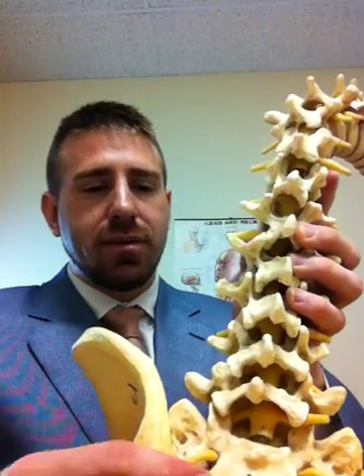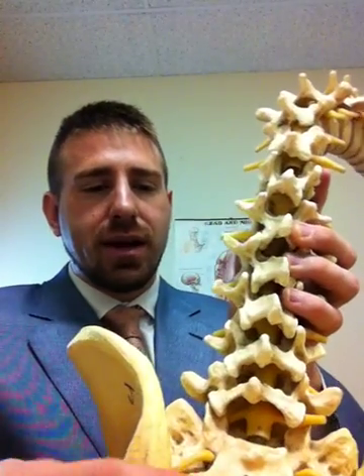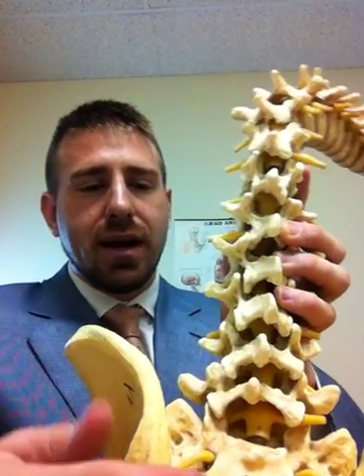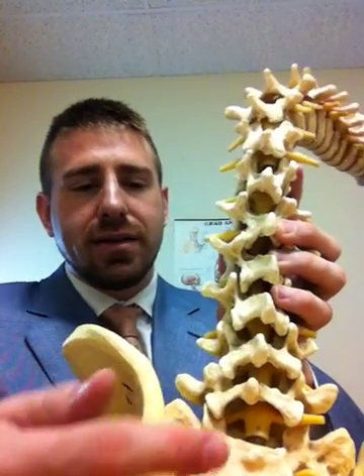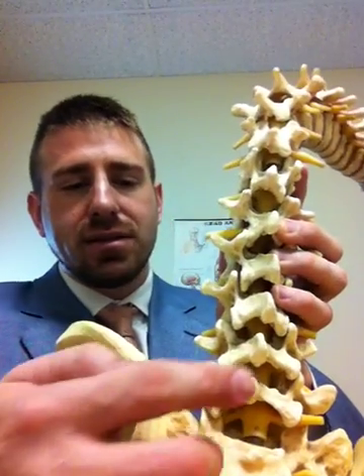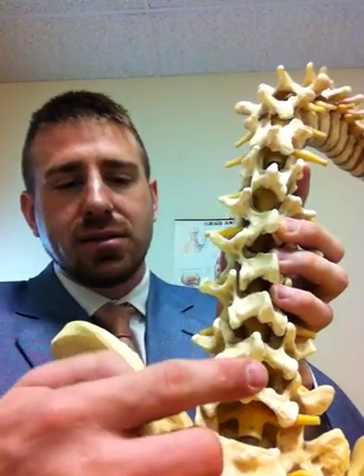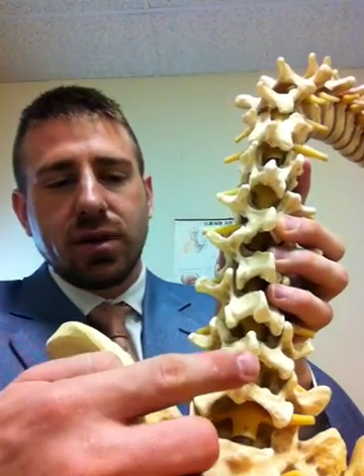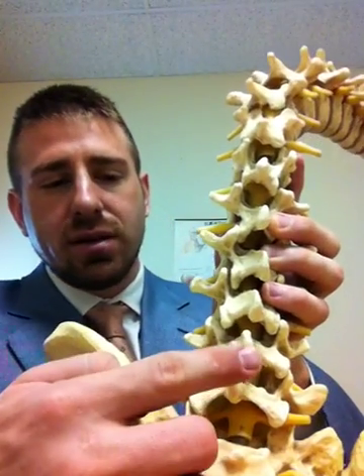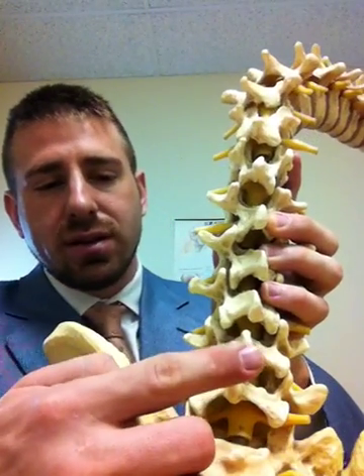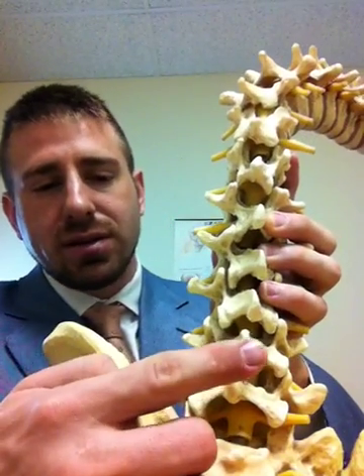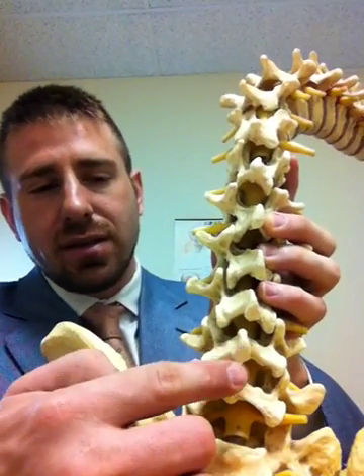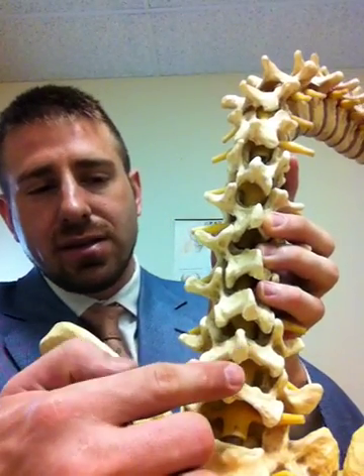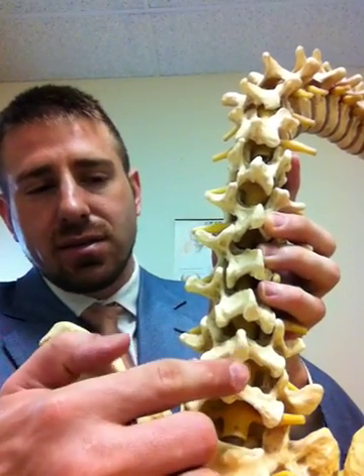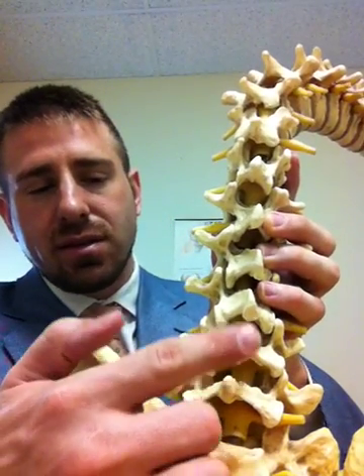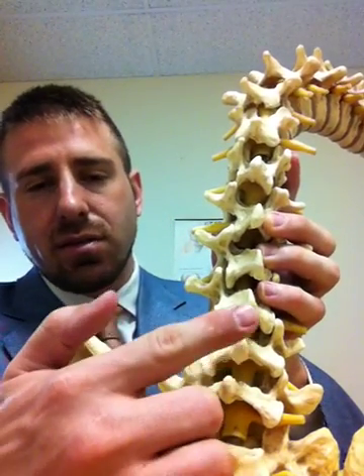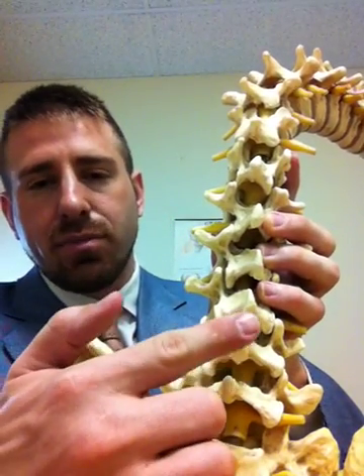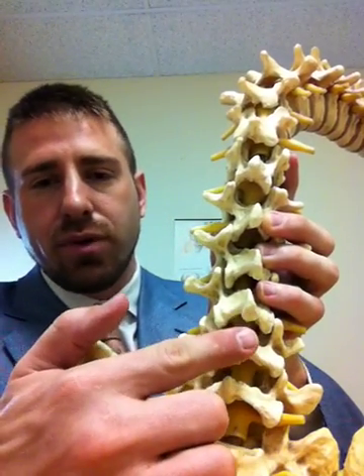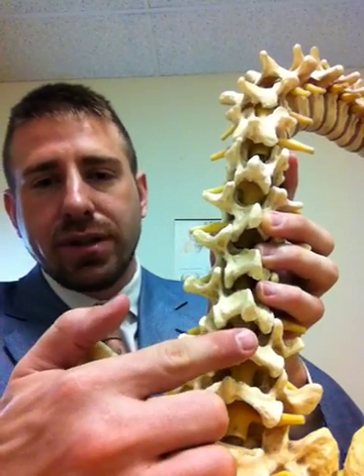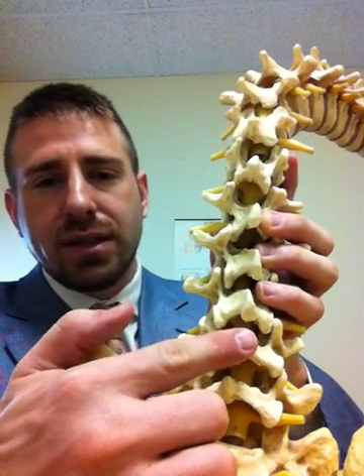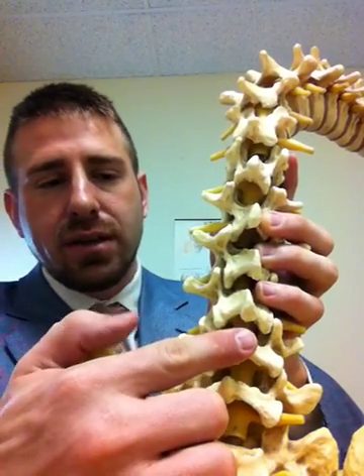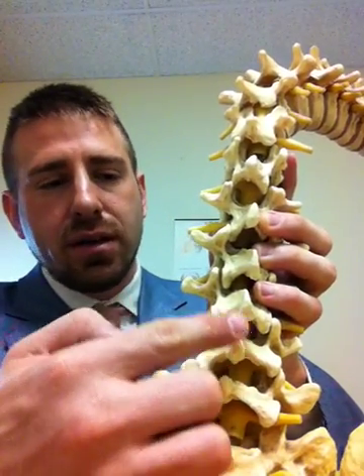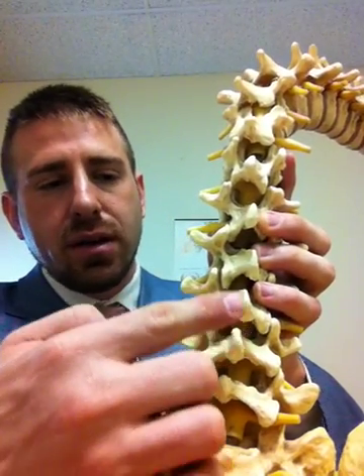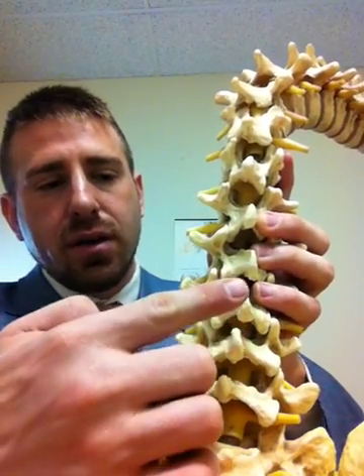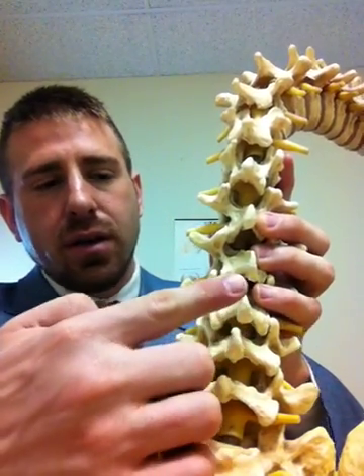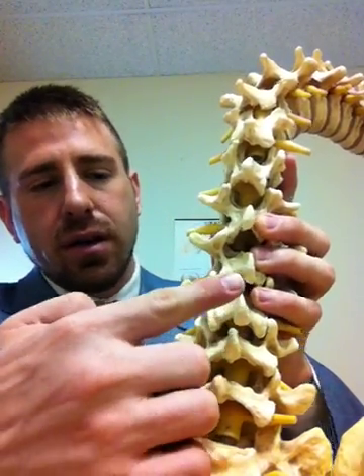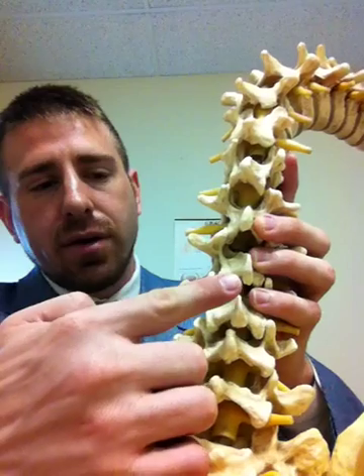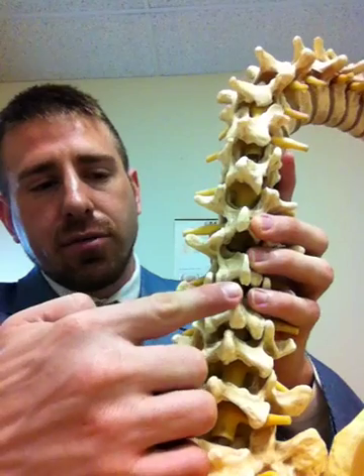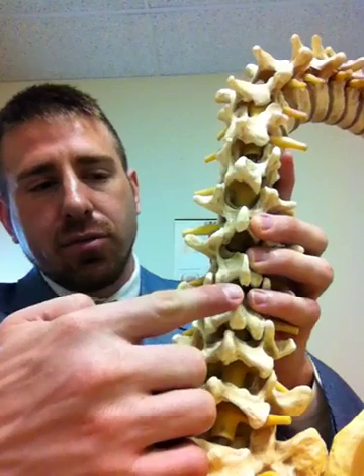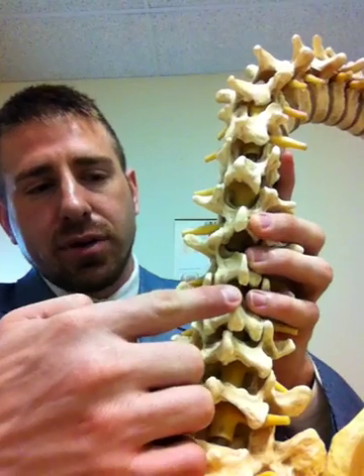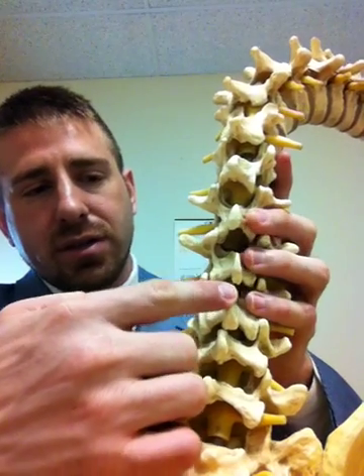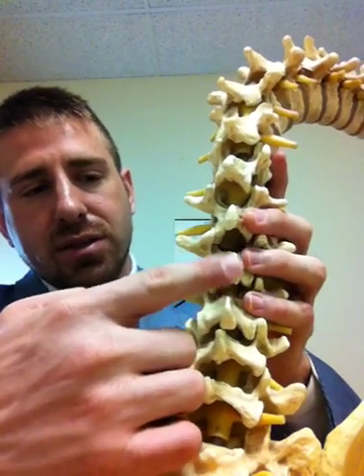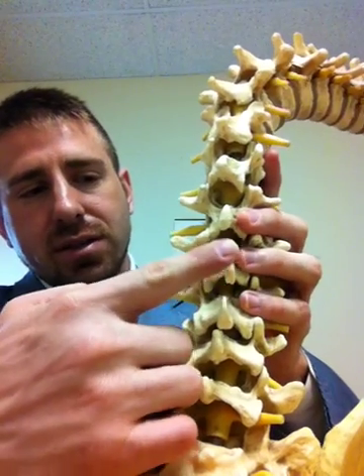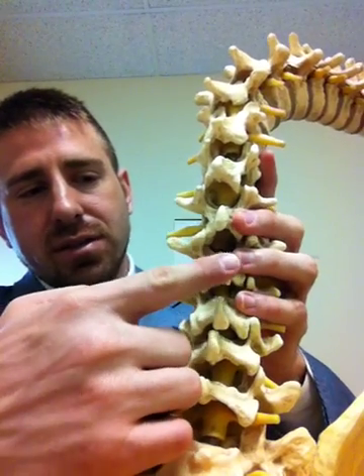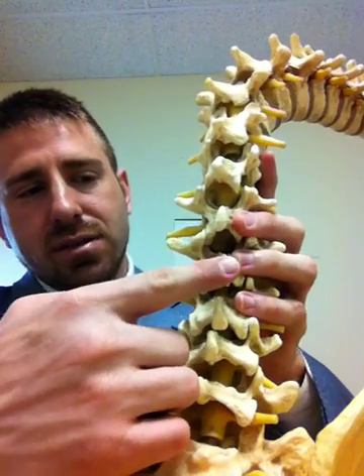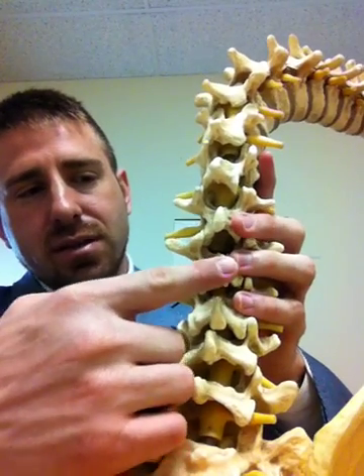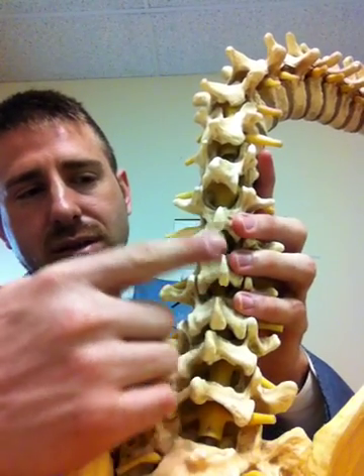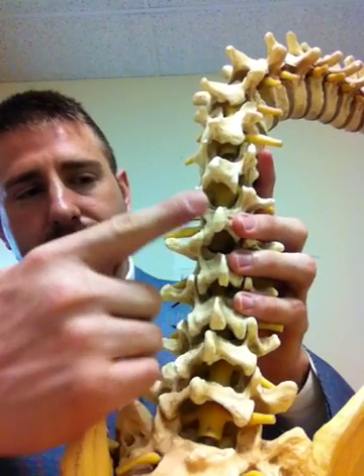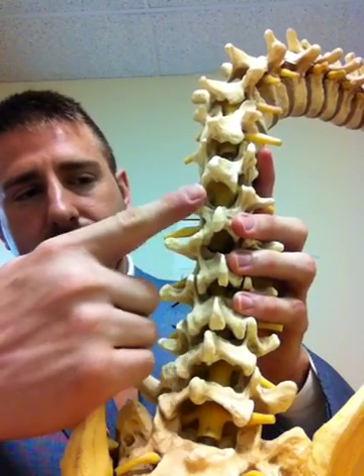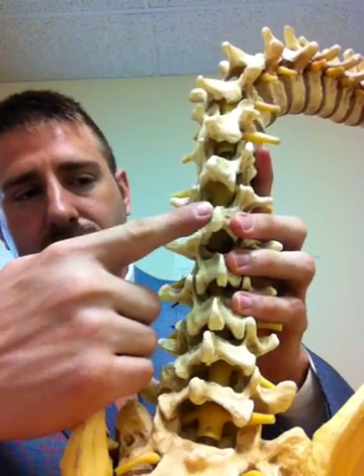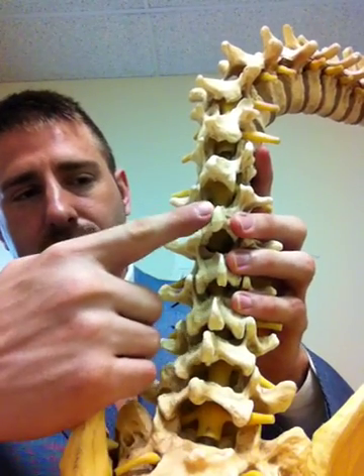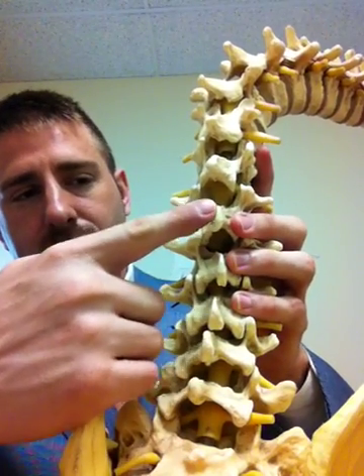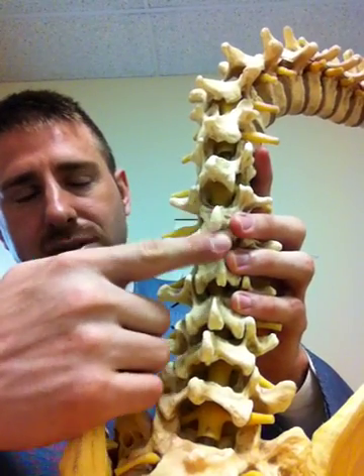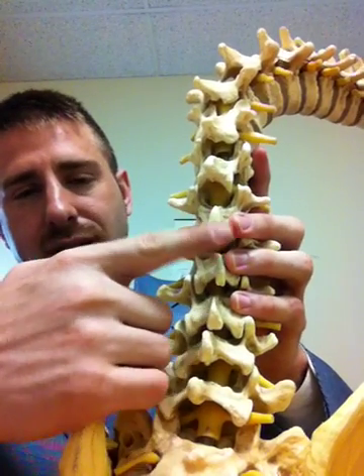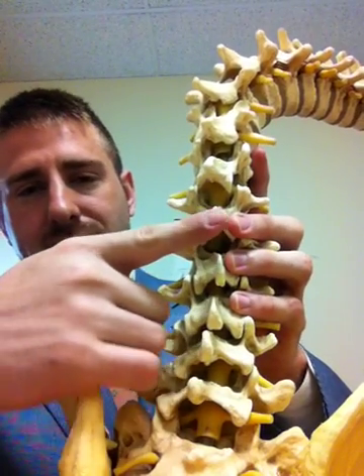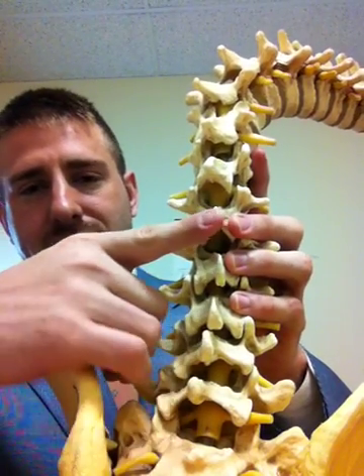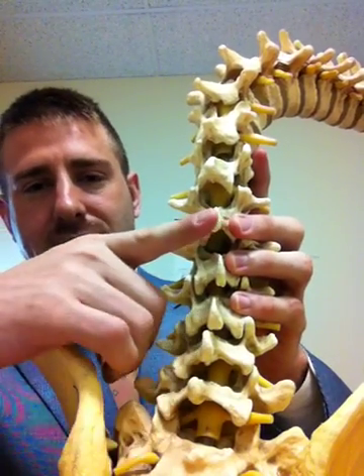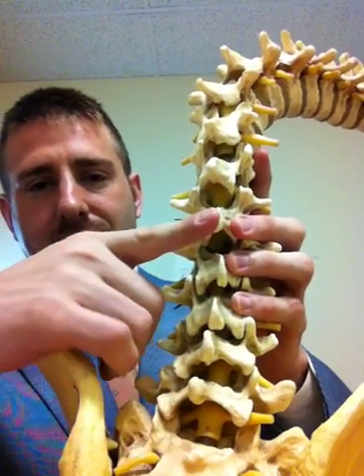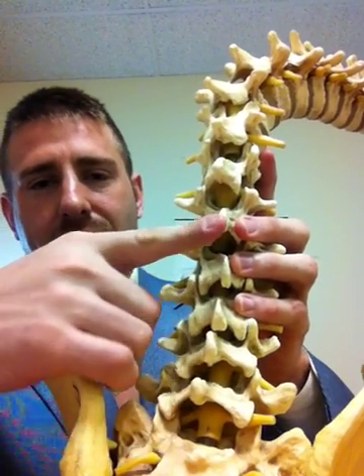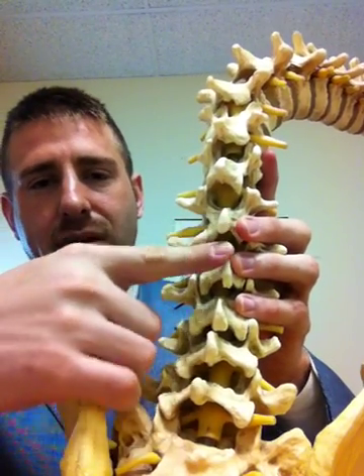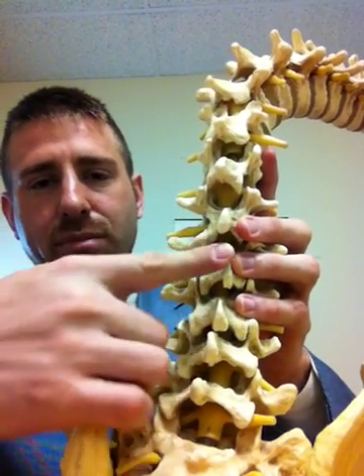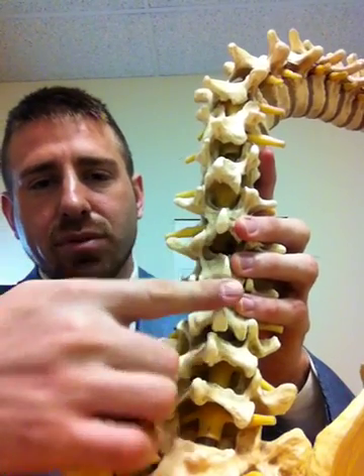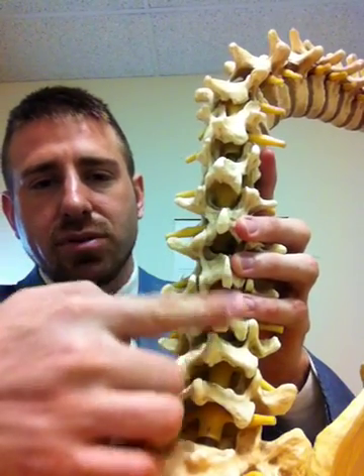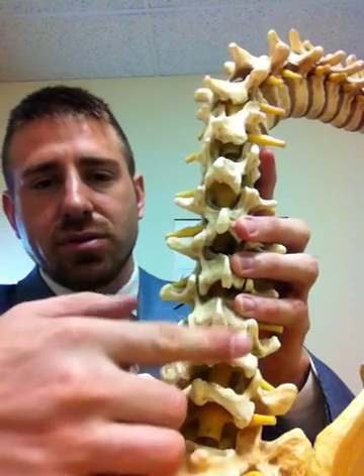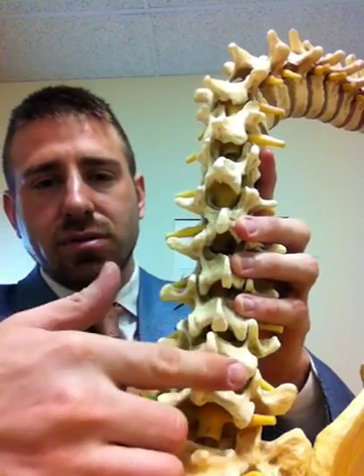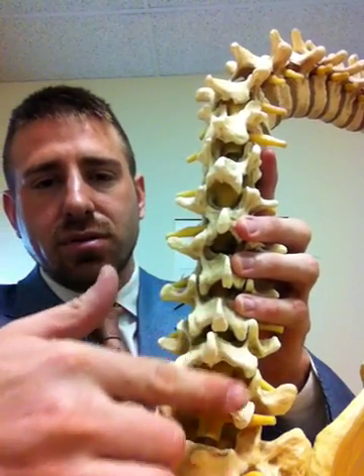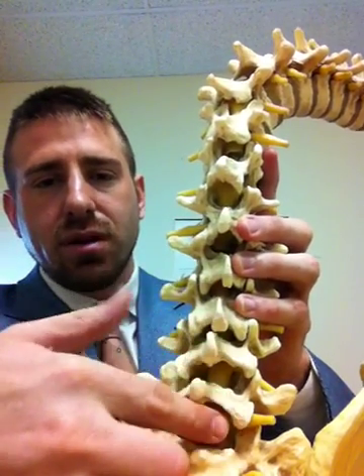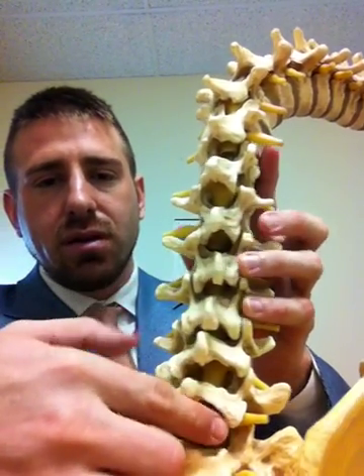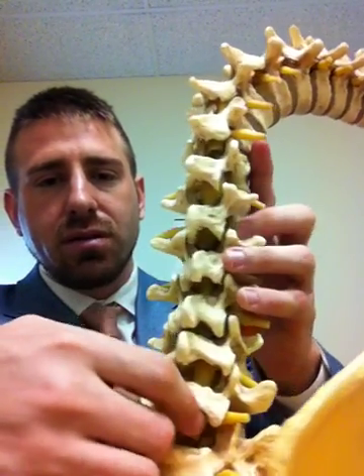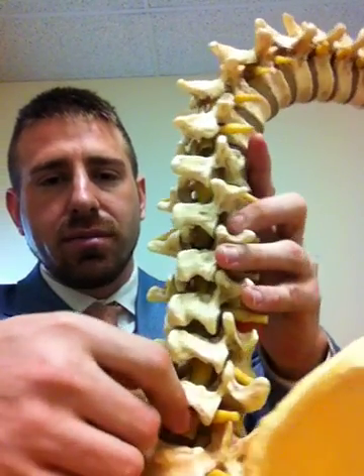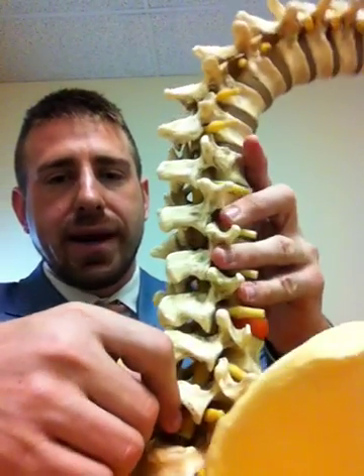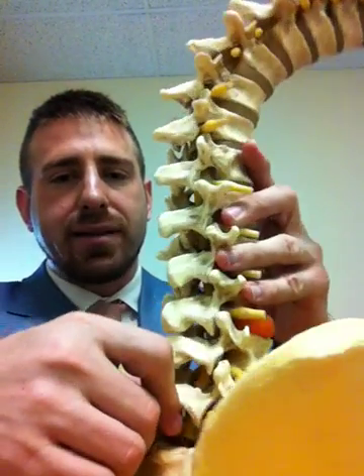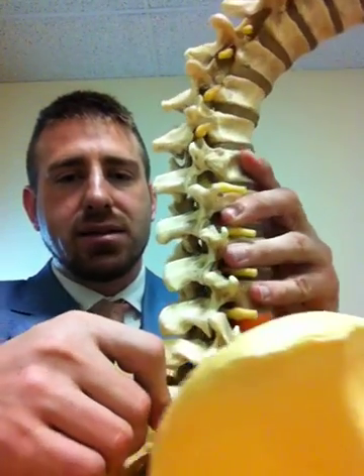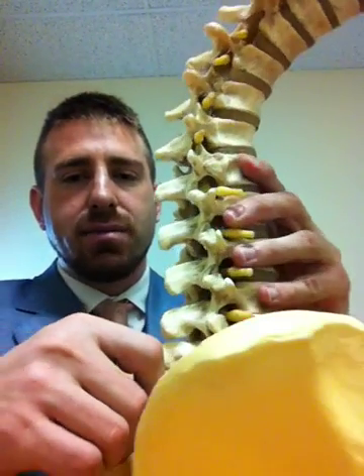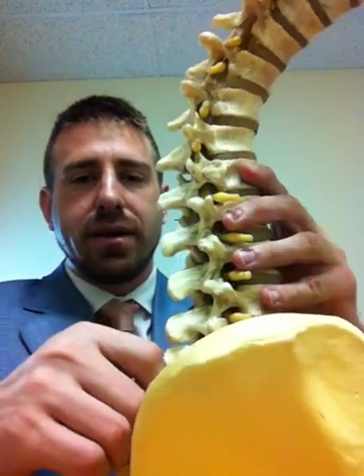From behind, this is what it looks like. These are the little pointy ridges or bones that stick out and protrude along the back of the spine.